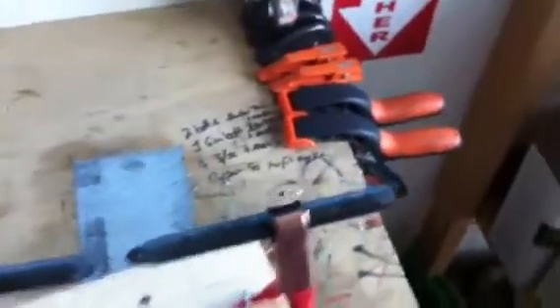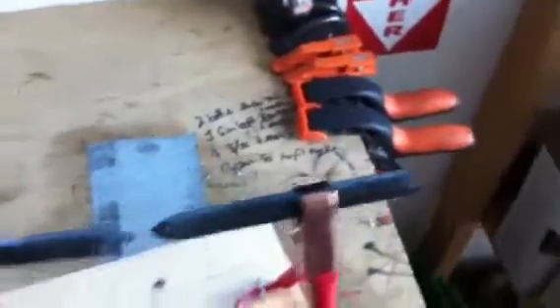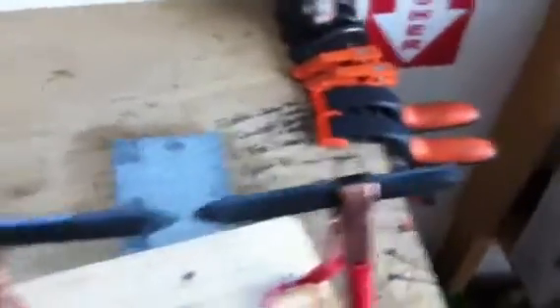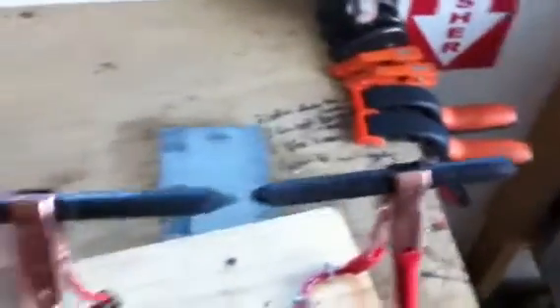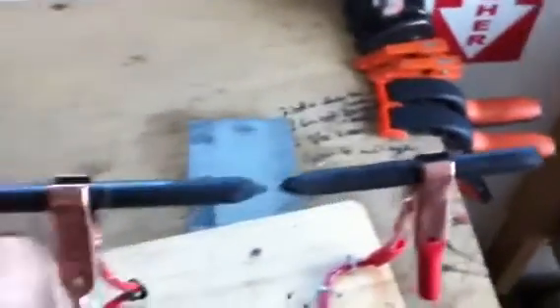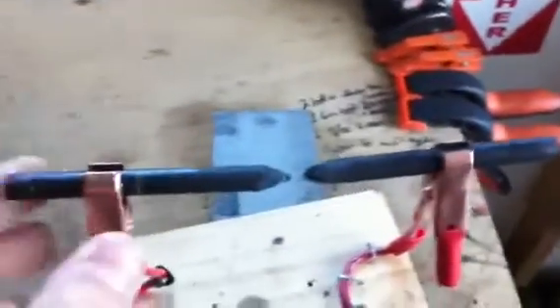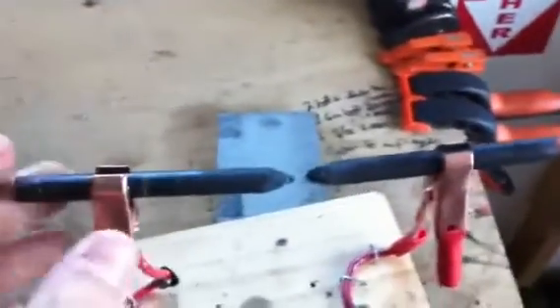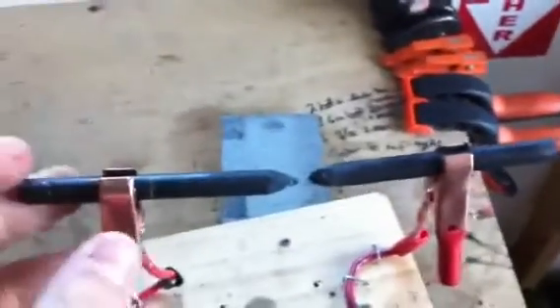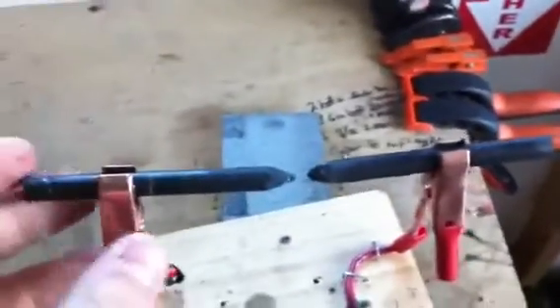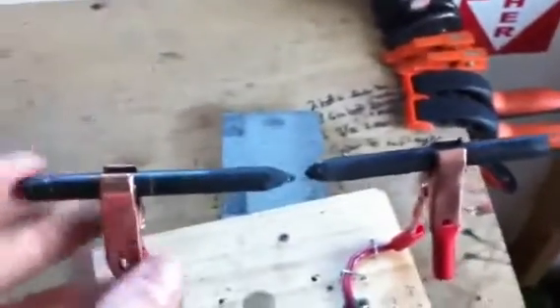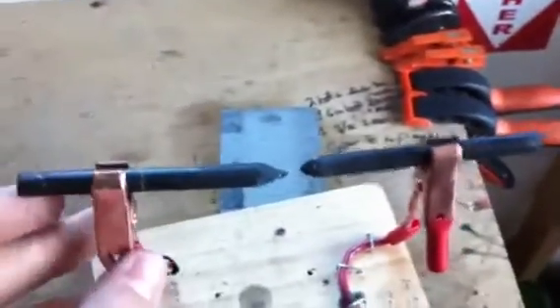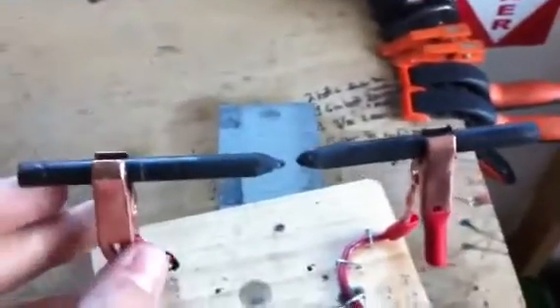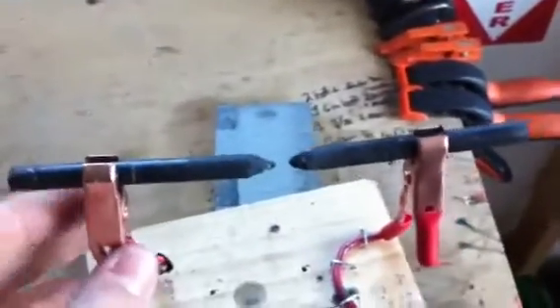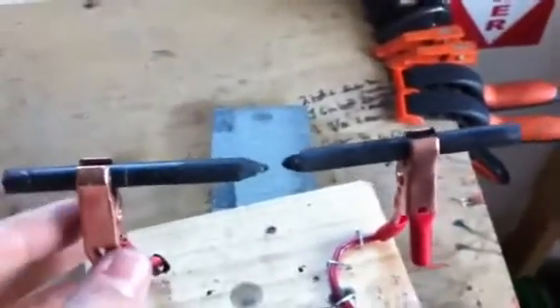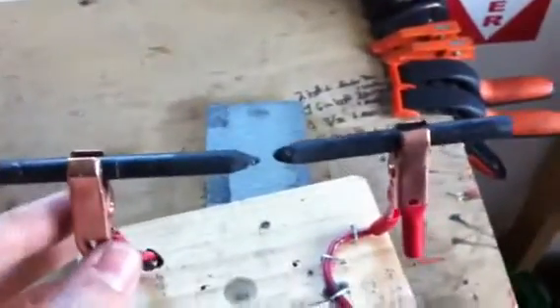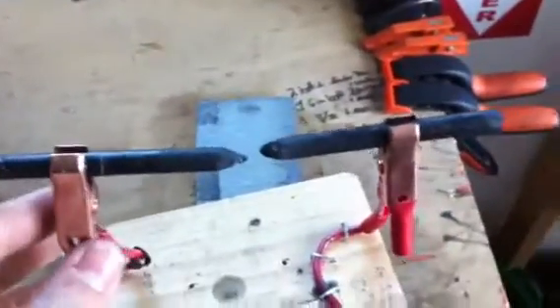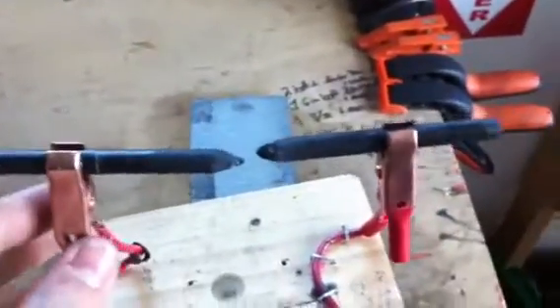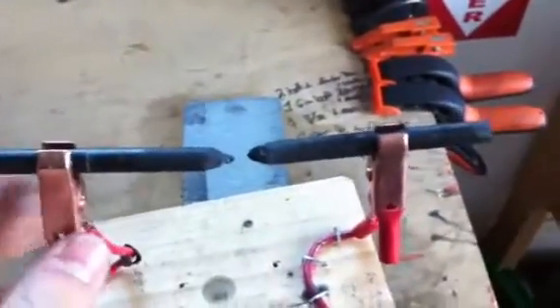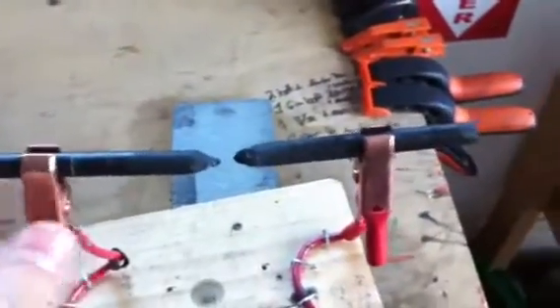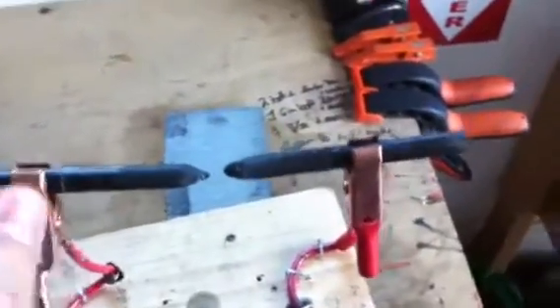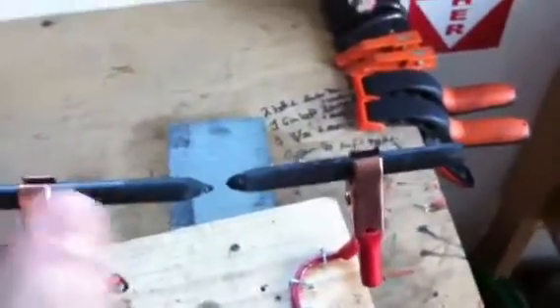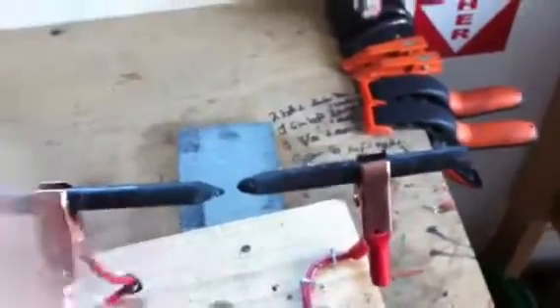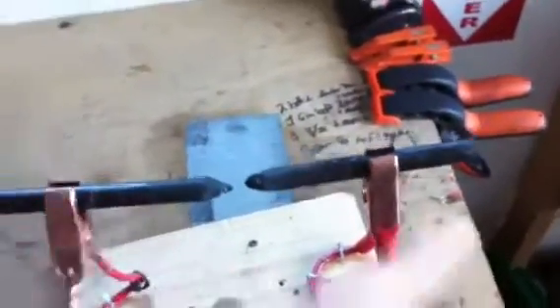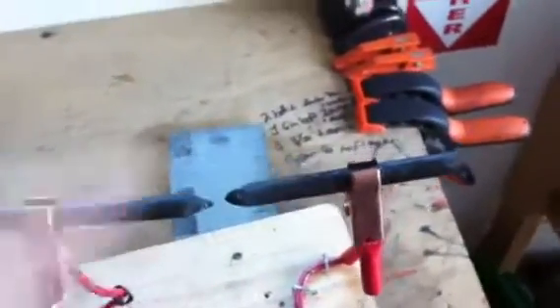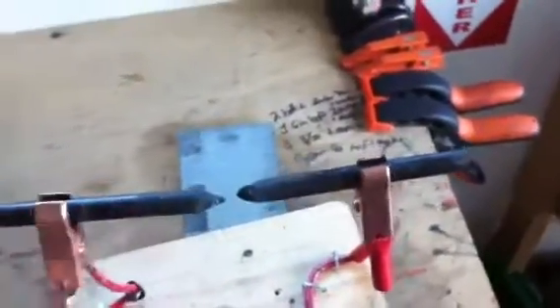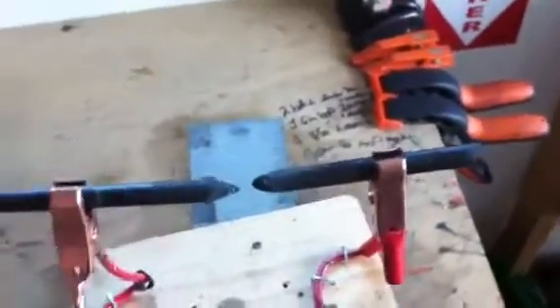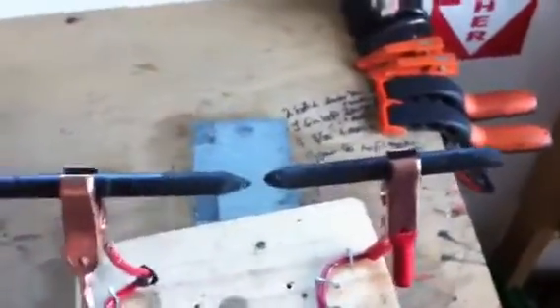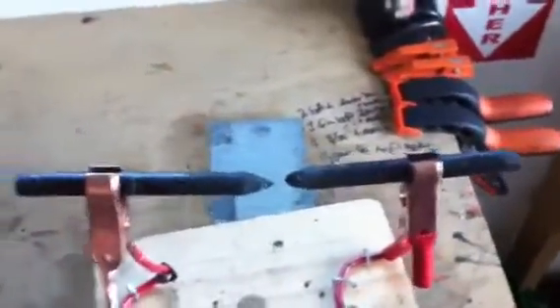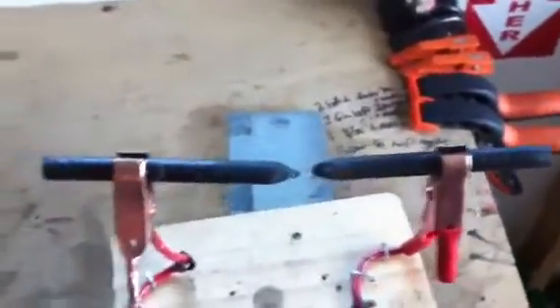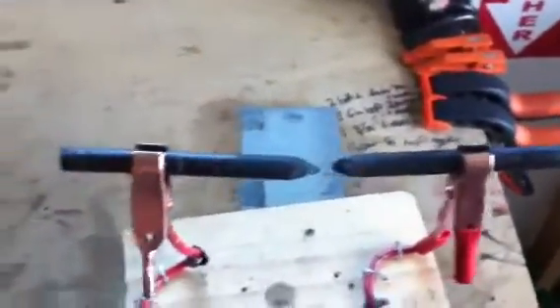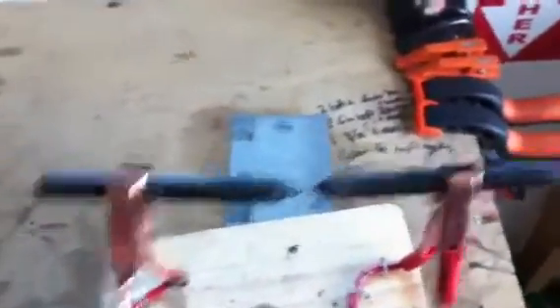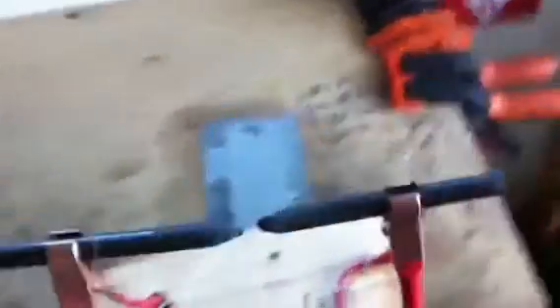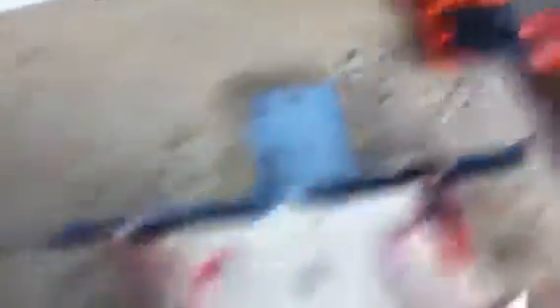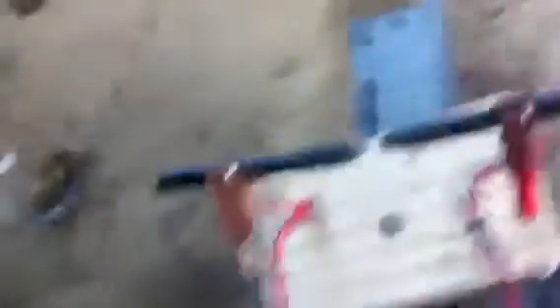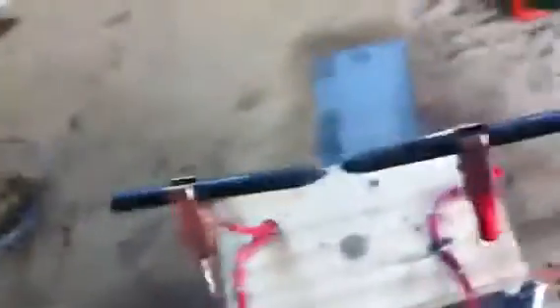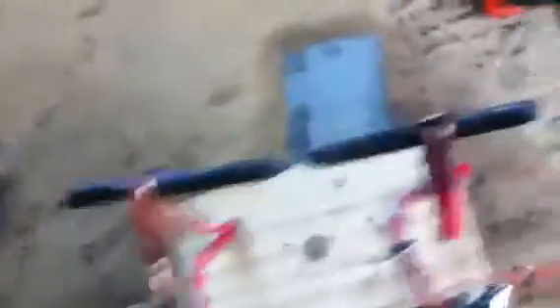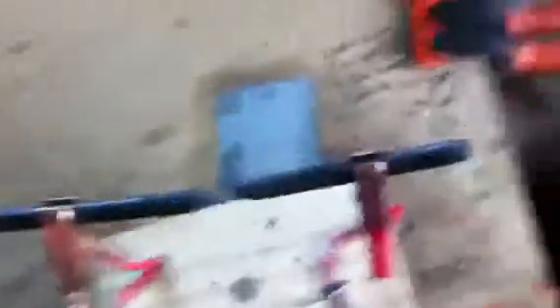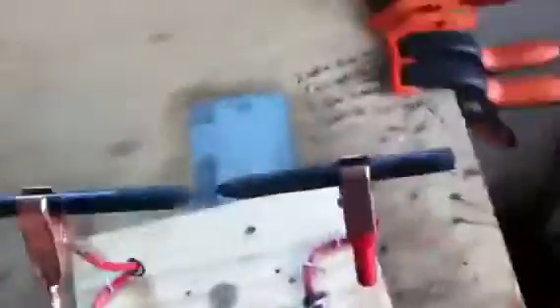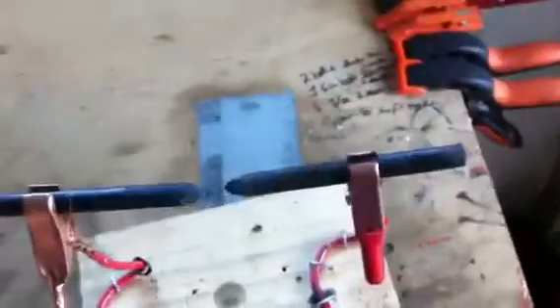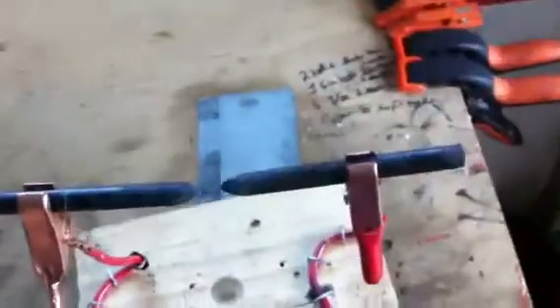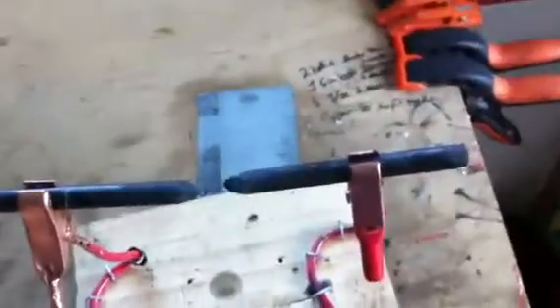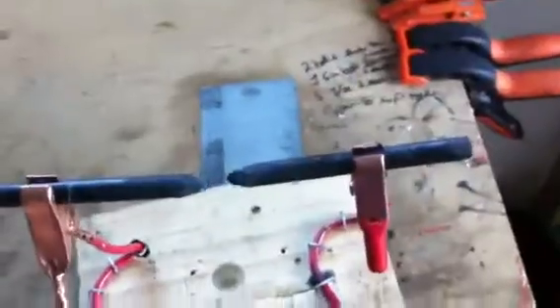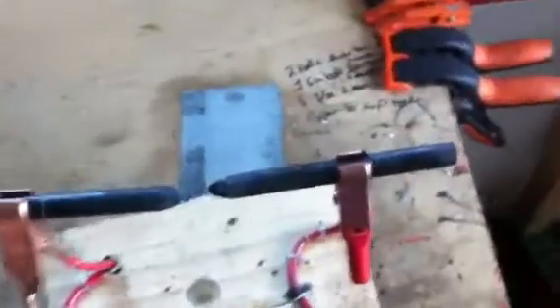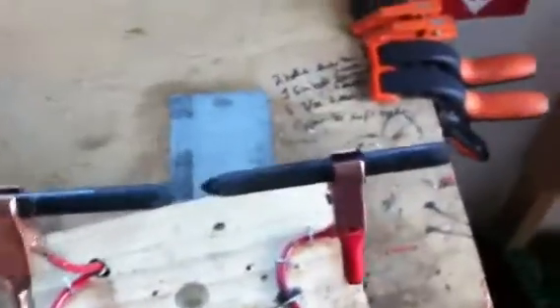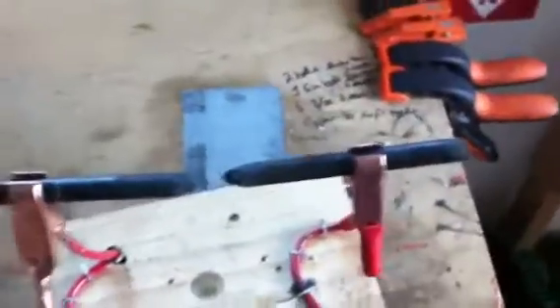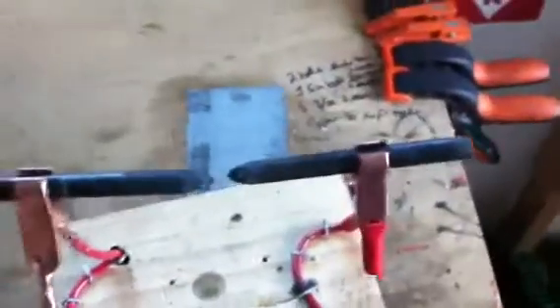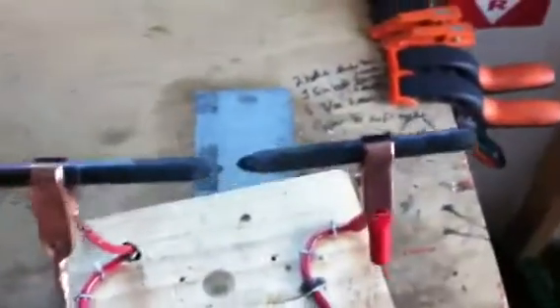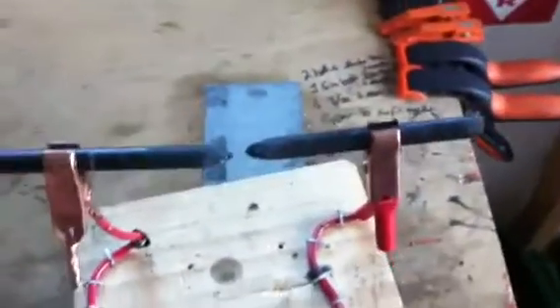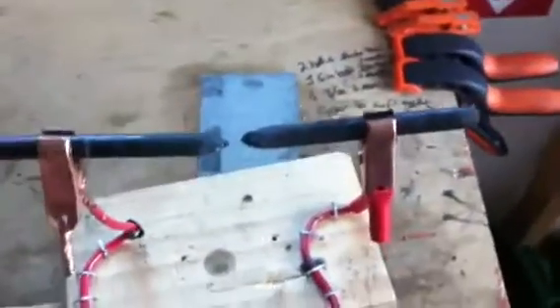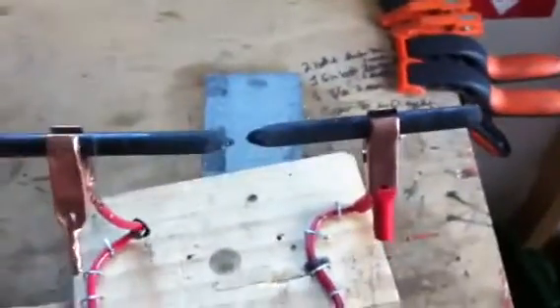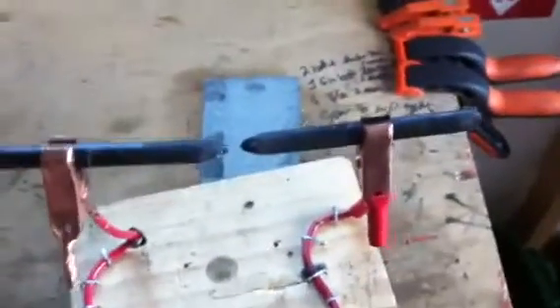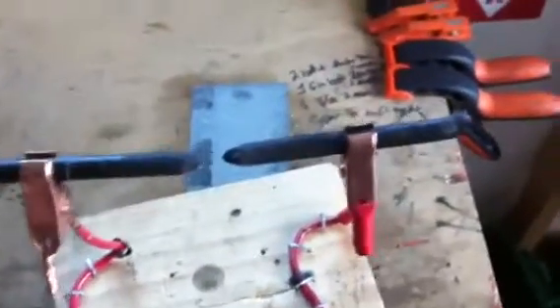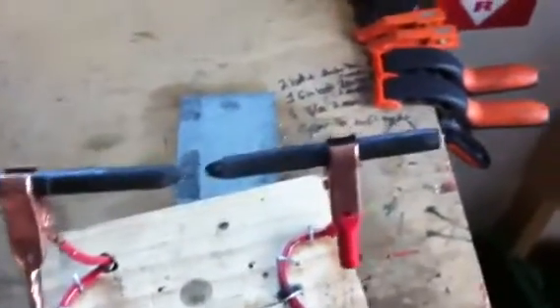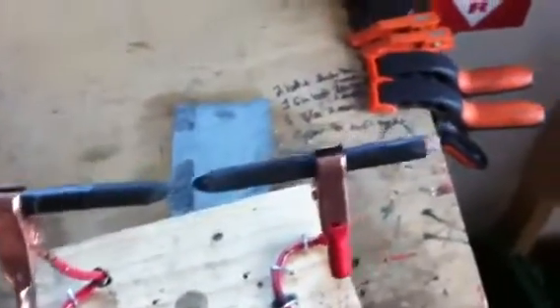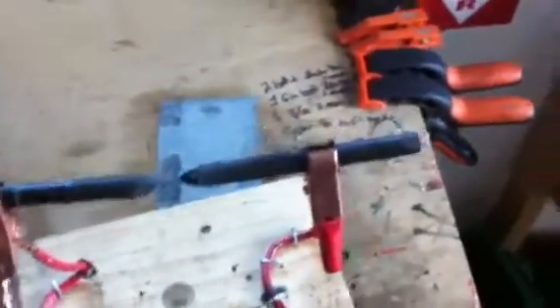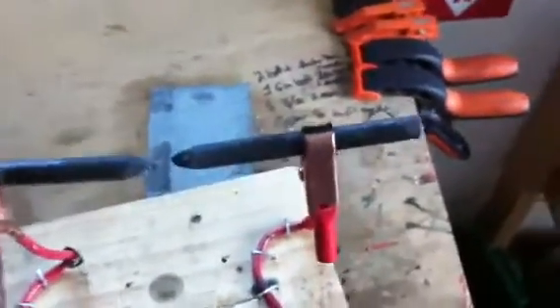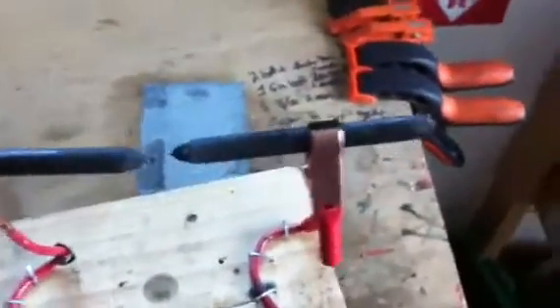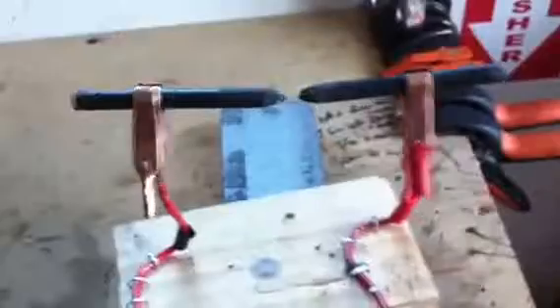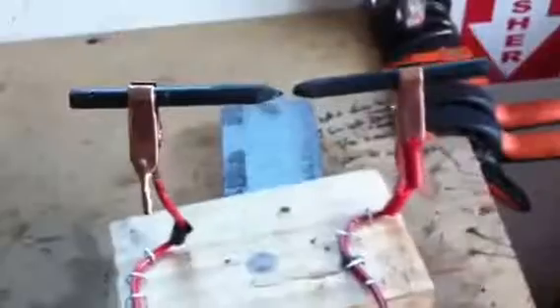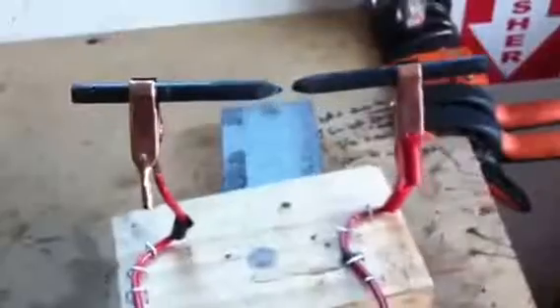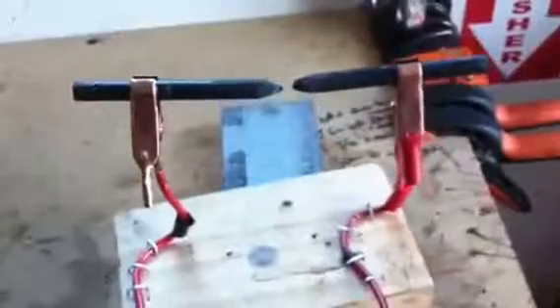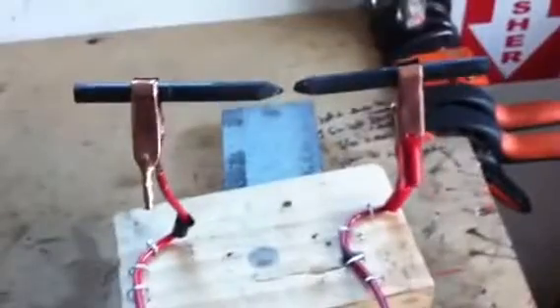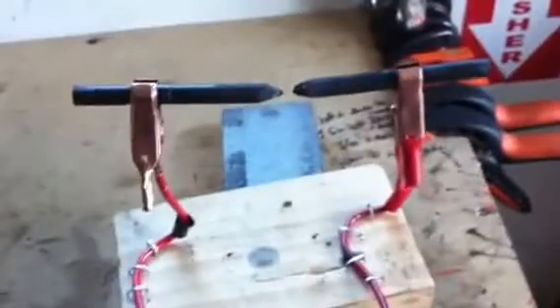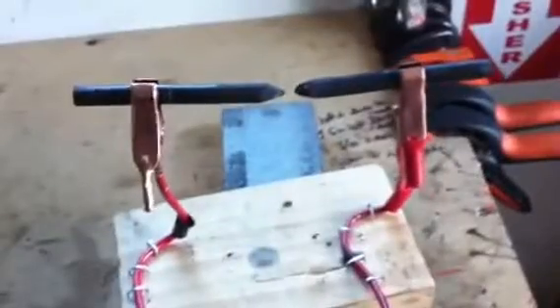Bright enough to see out of a welding mask, and hot enough to burn off all the wax there.